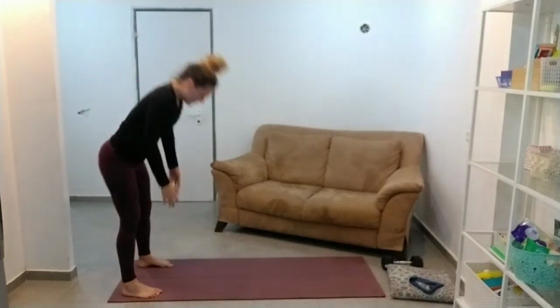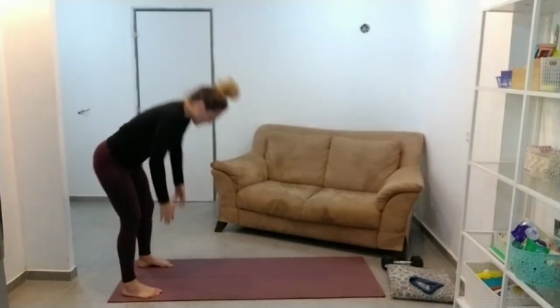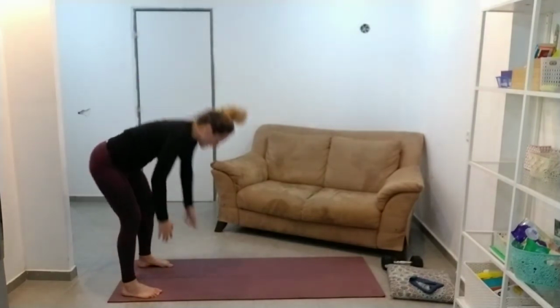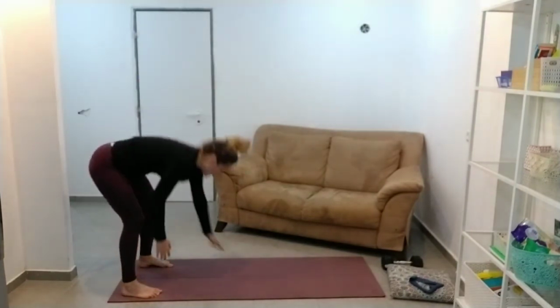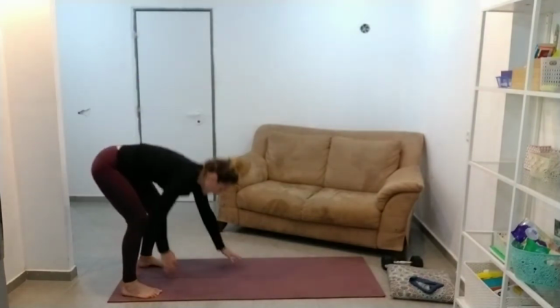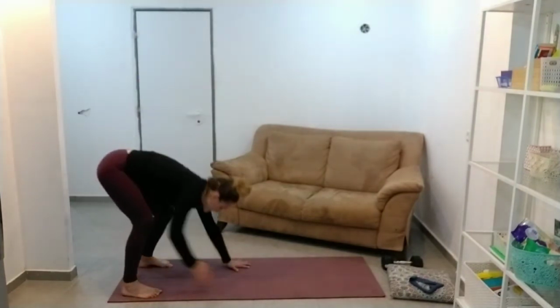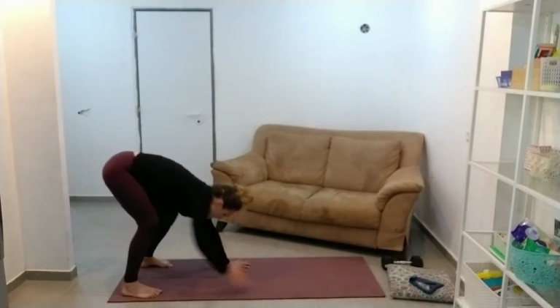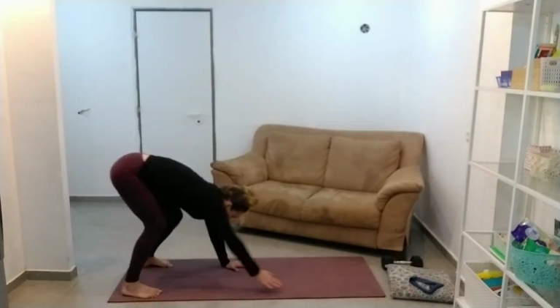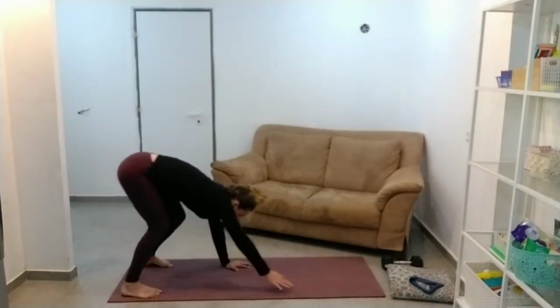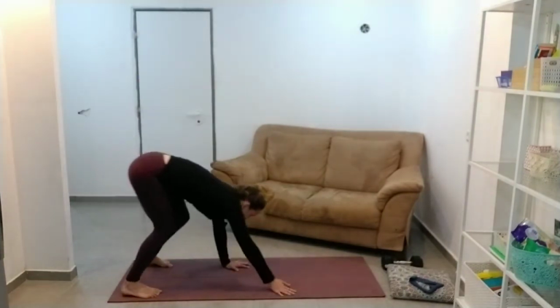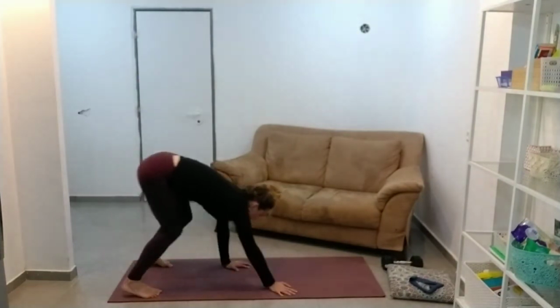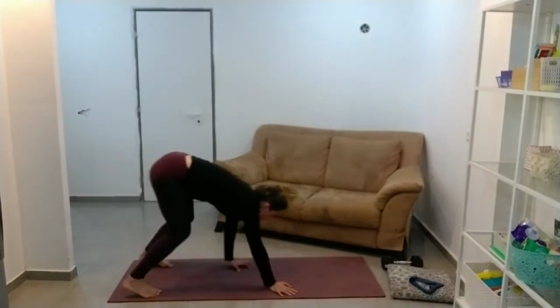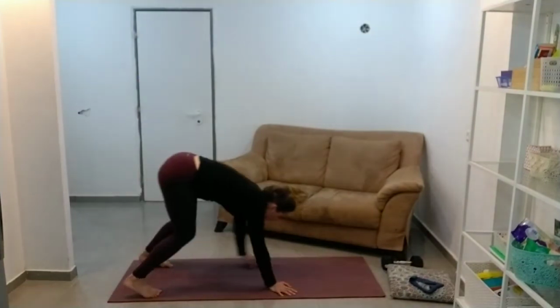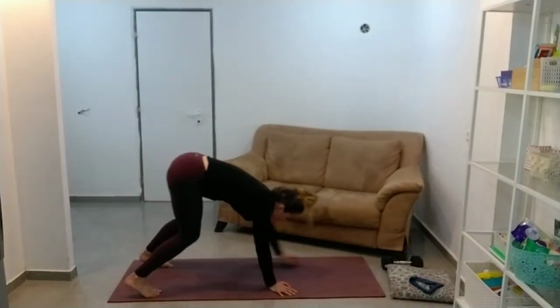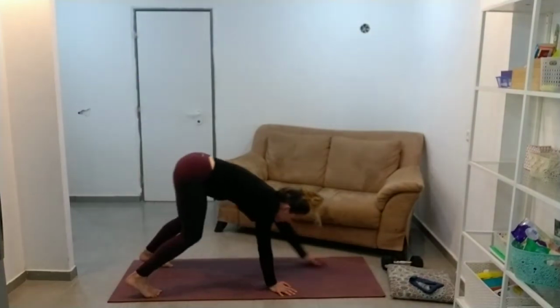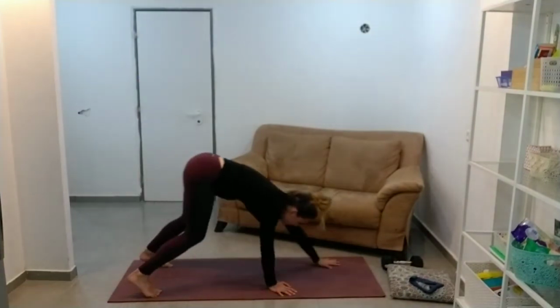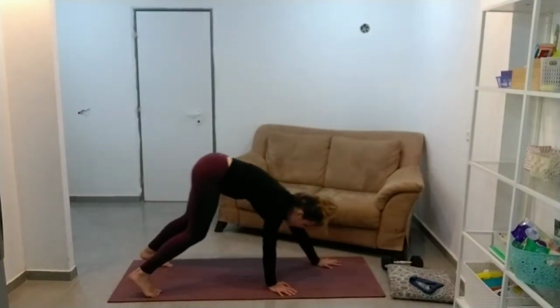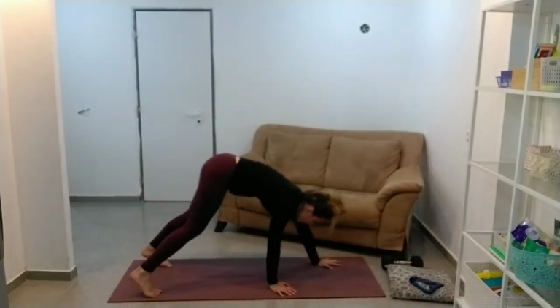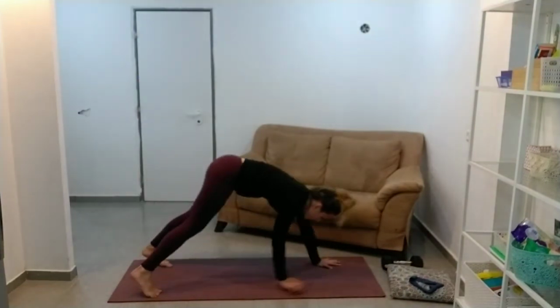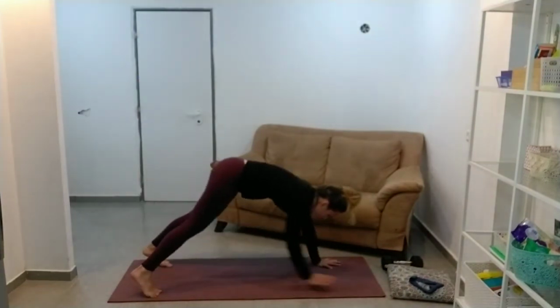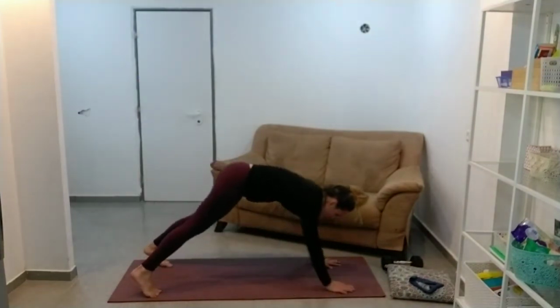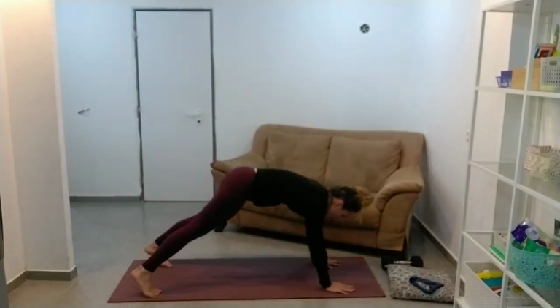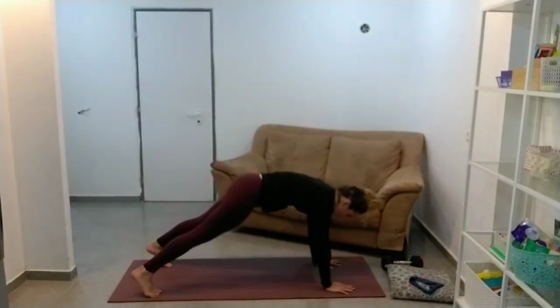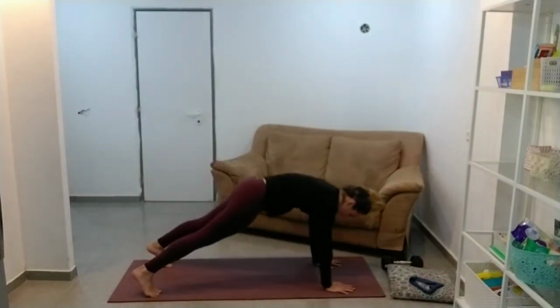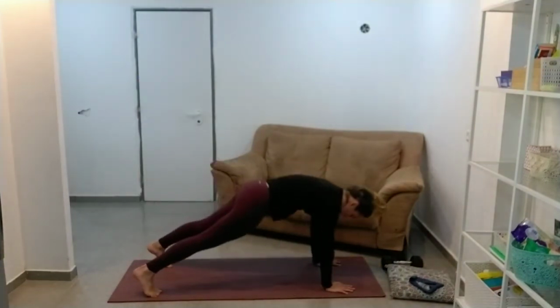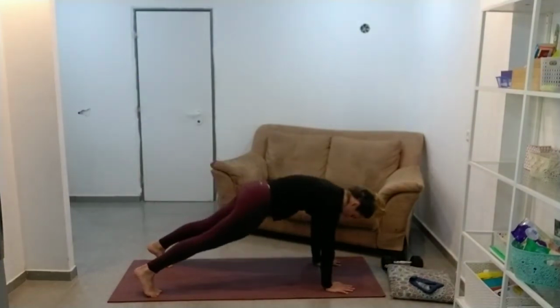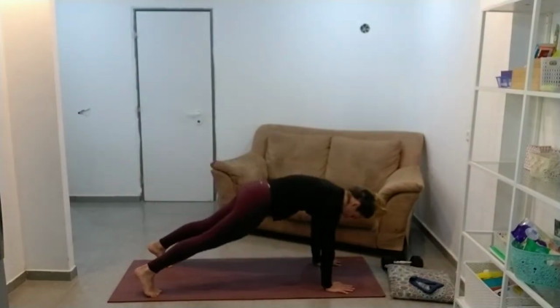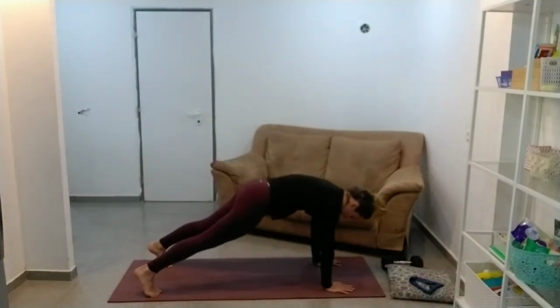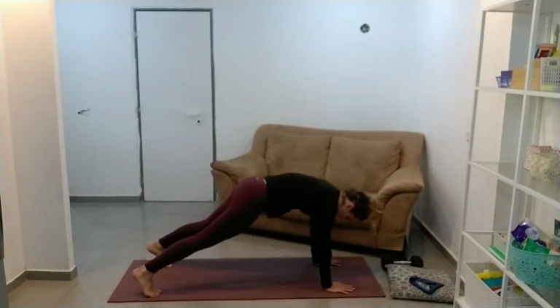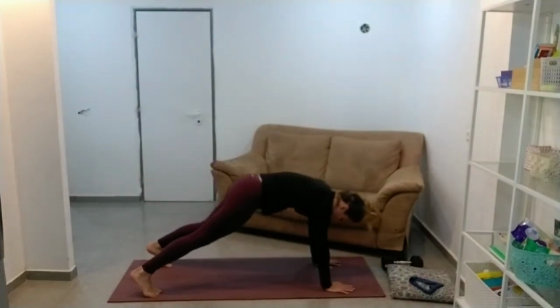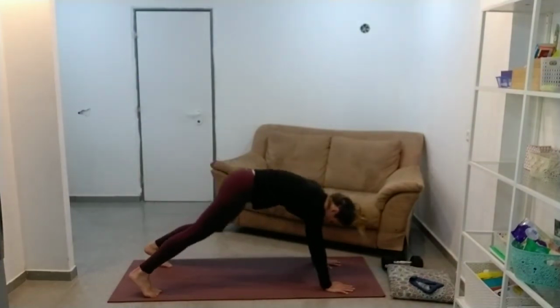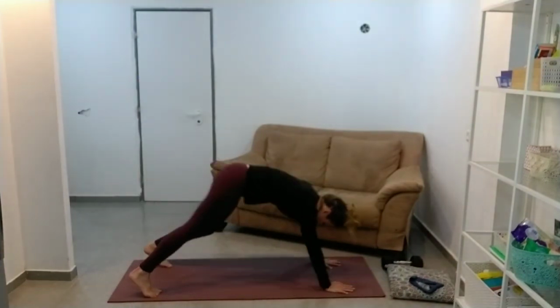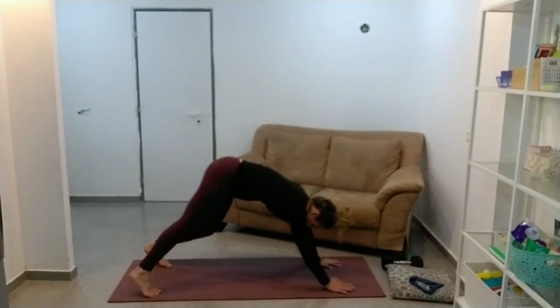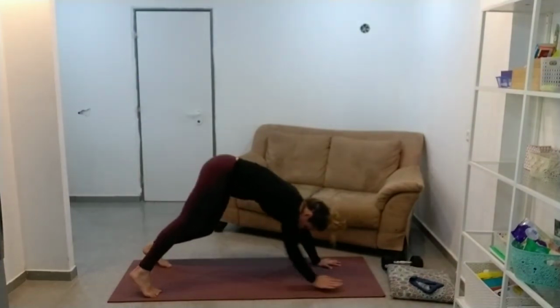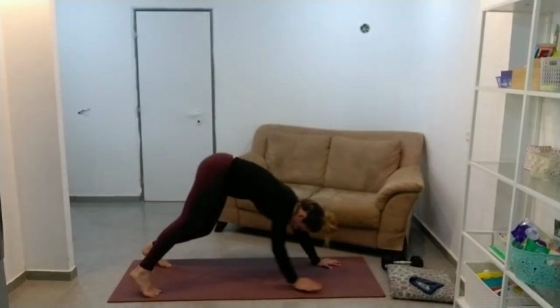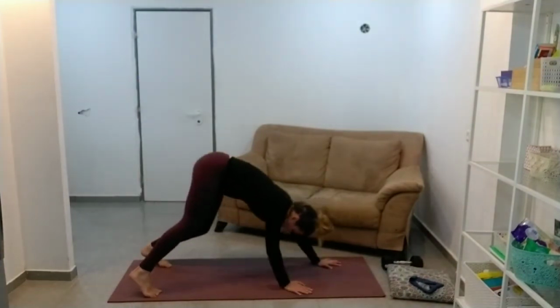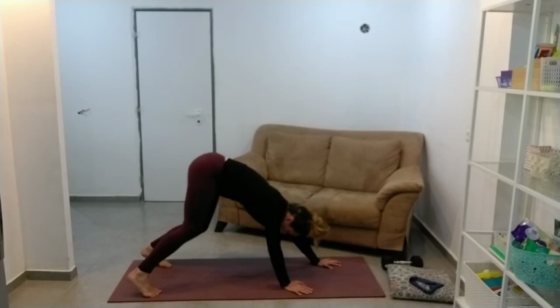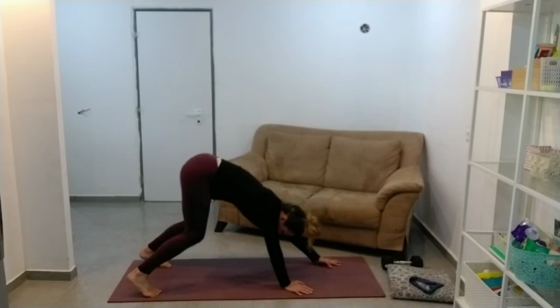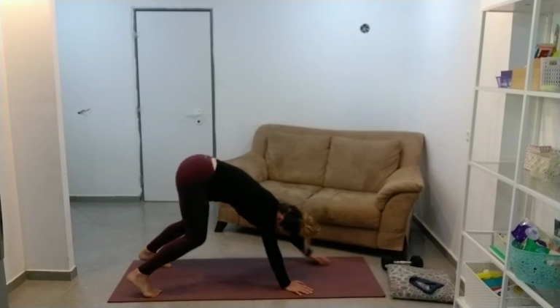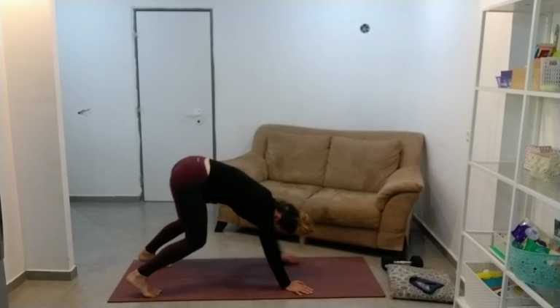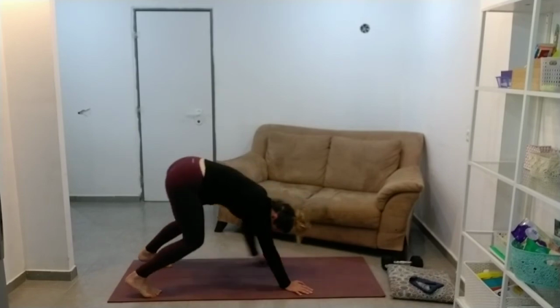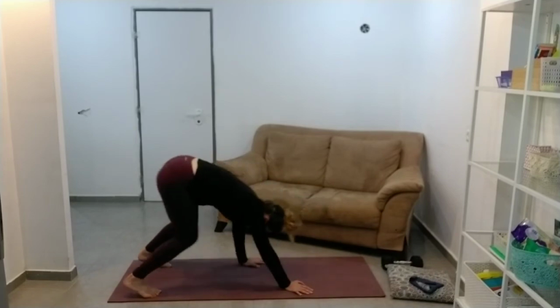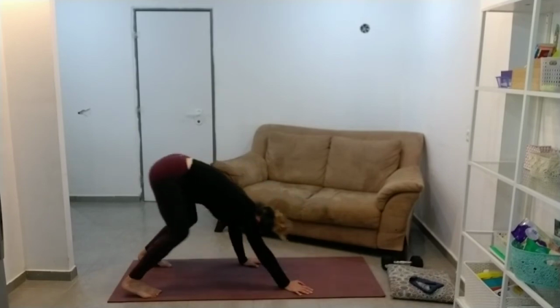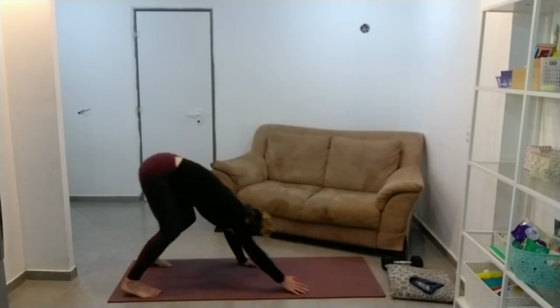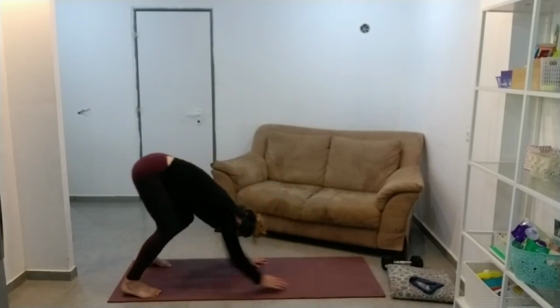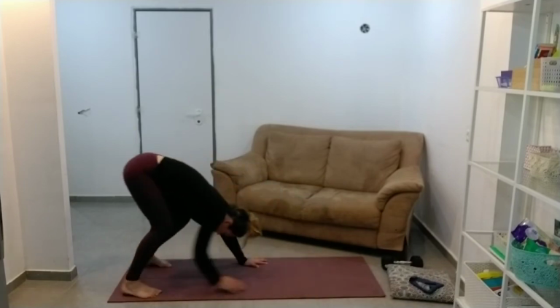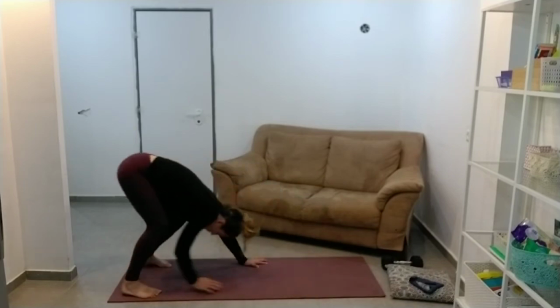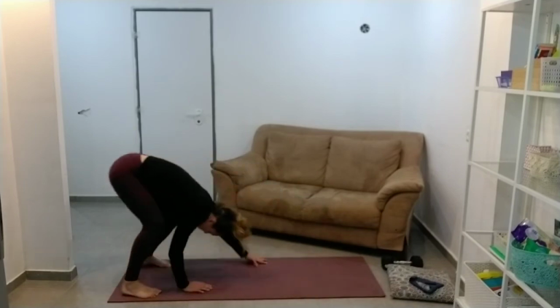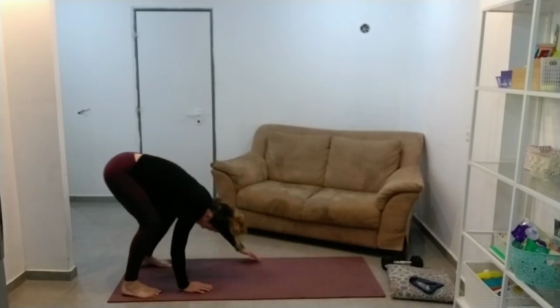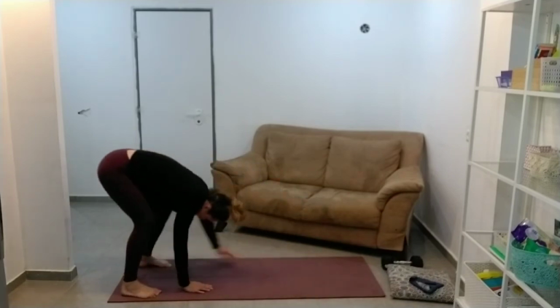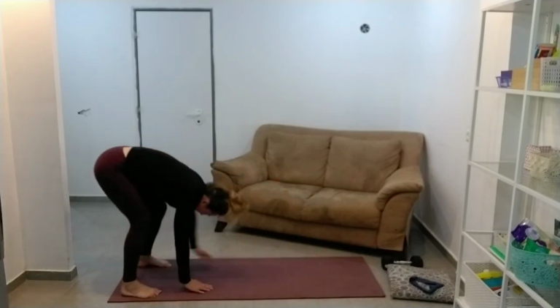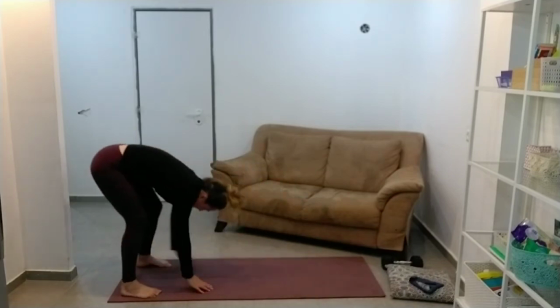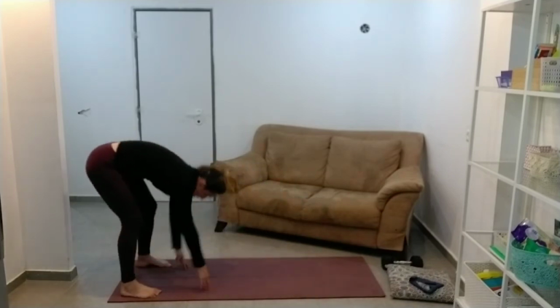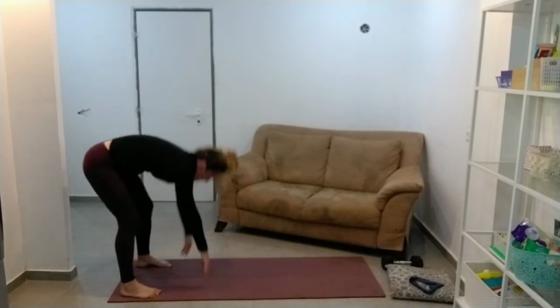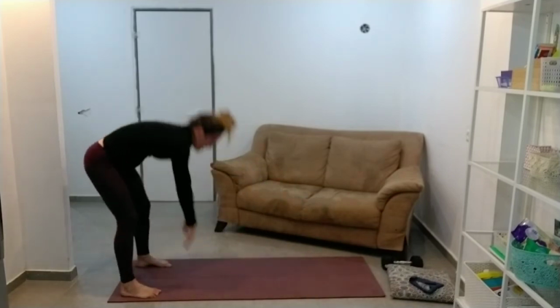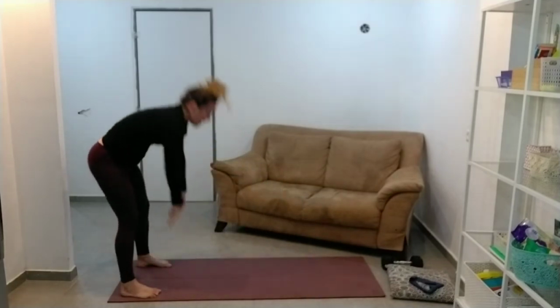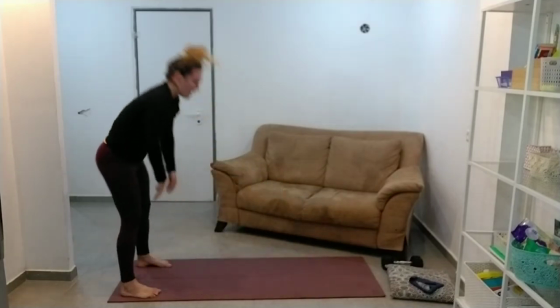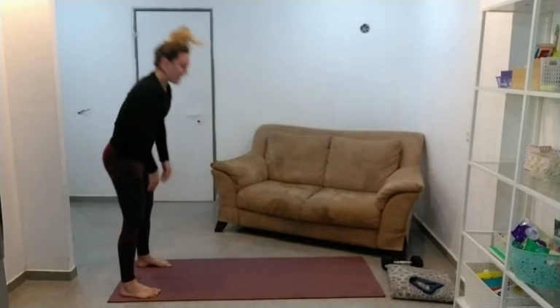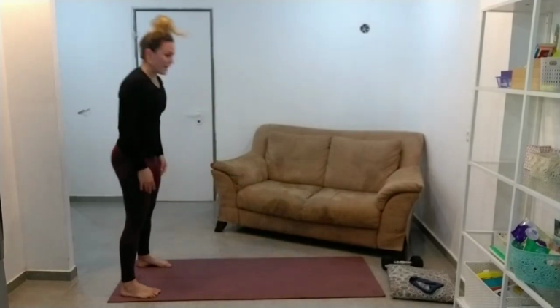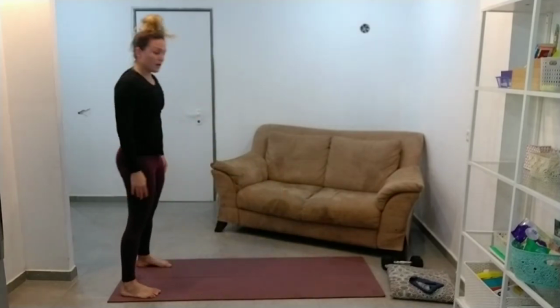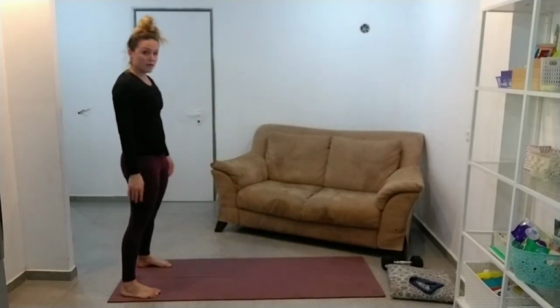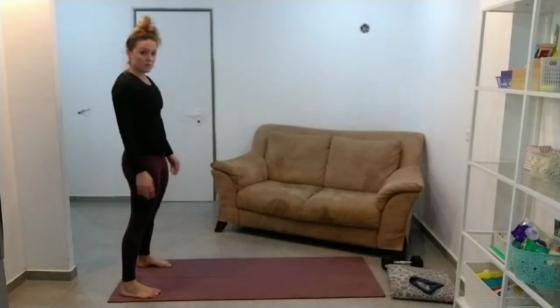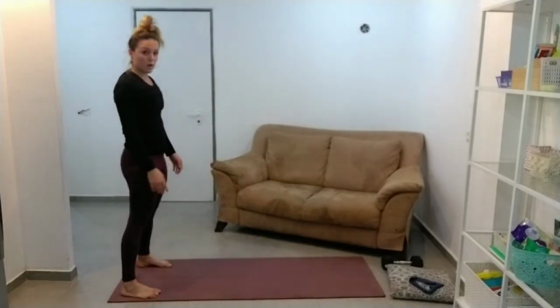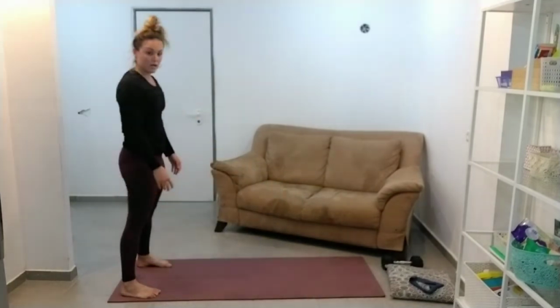No need to sort of throw yourself around like a fish out of water. Last one.